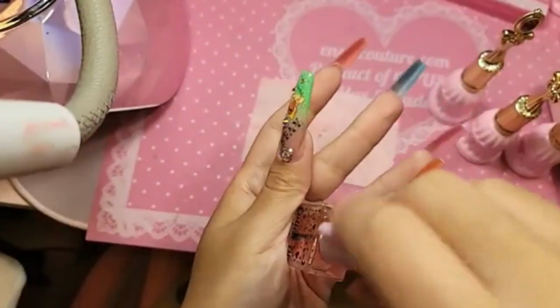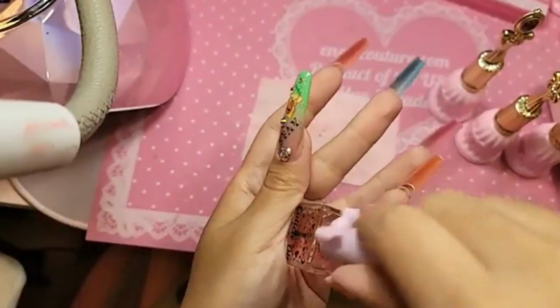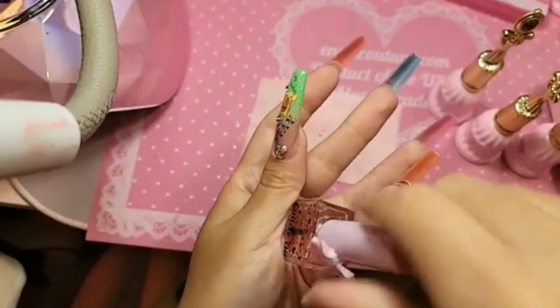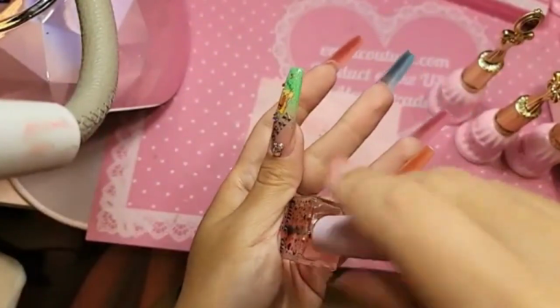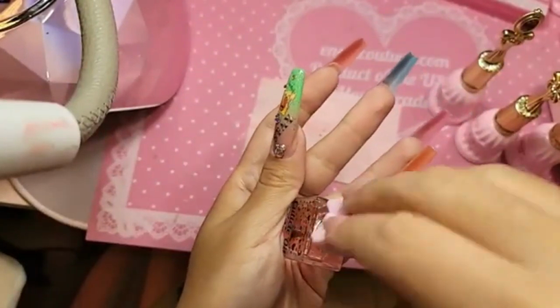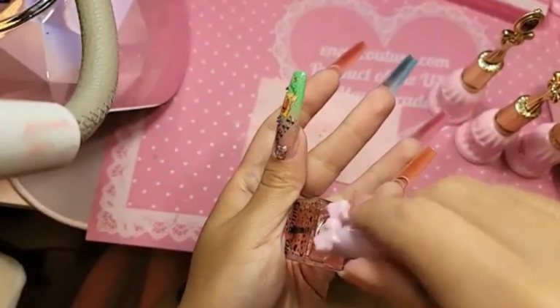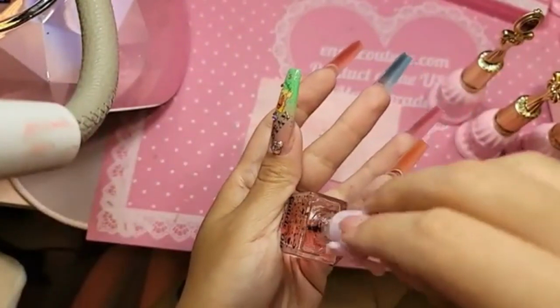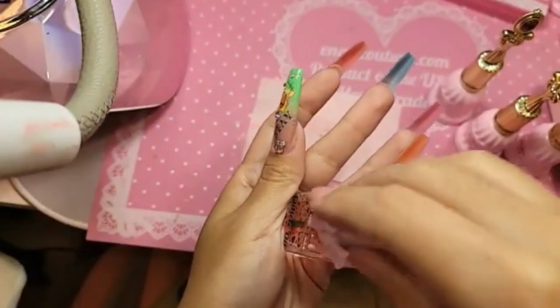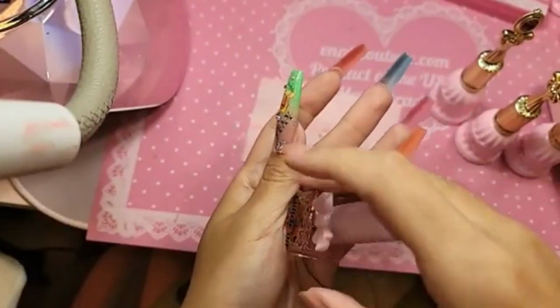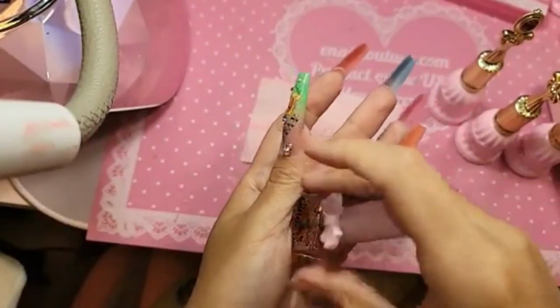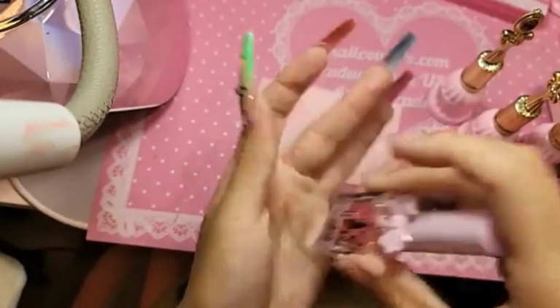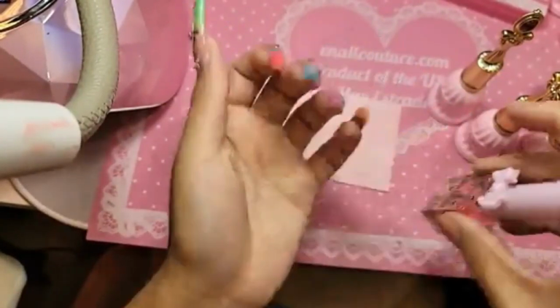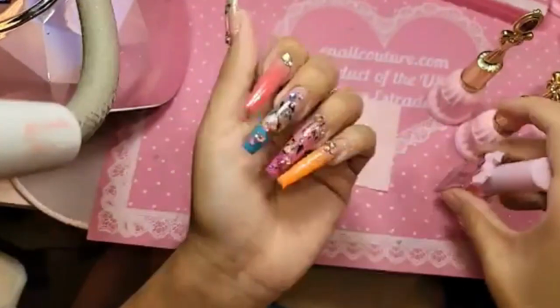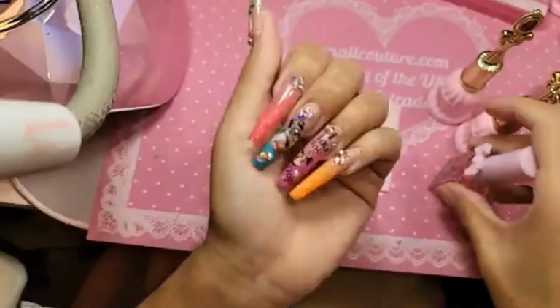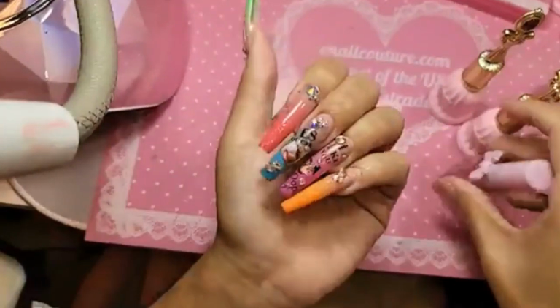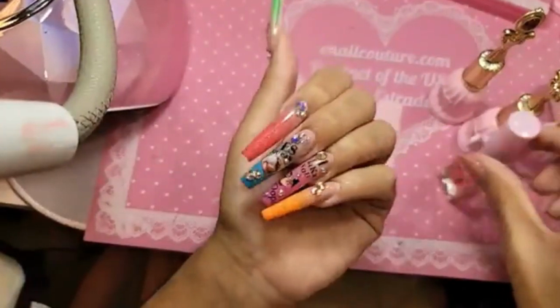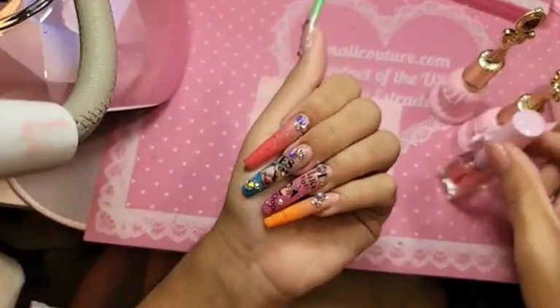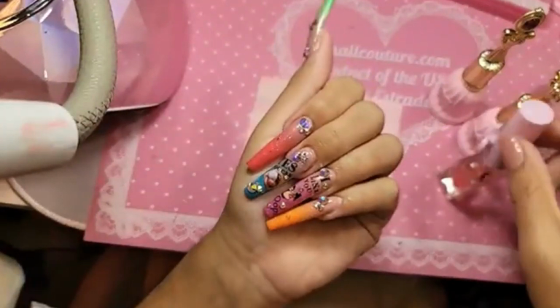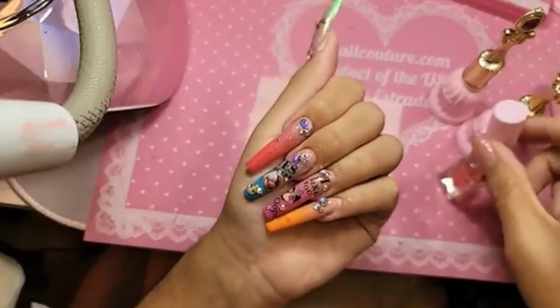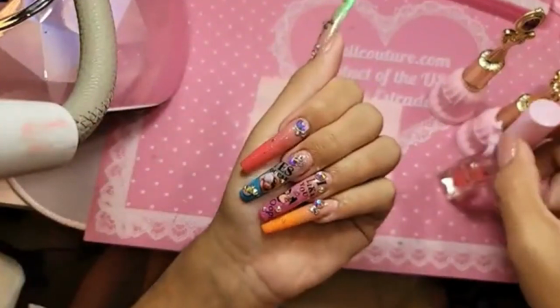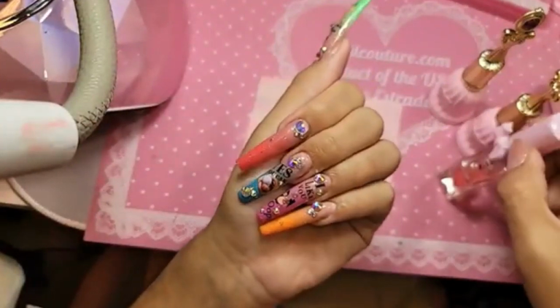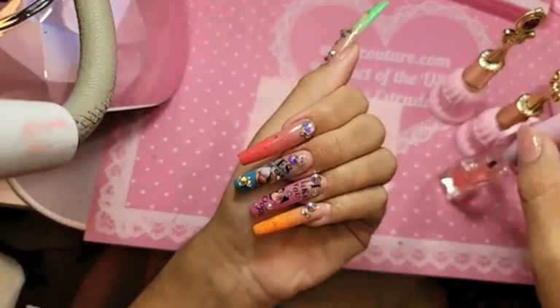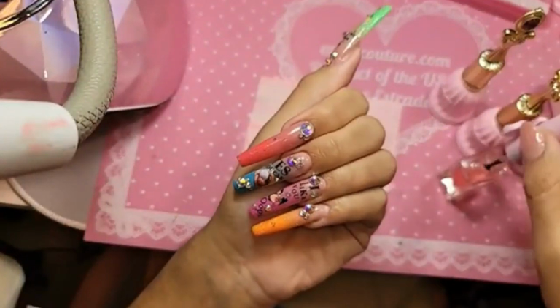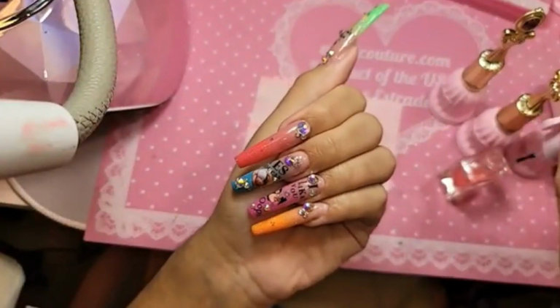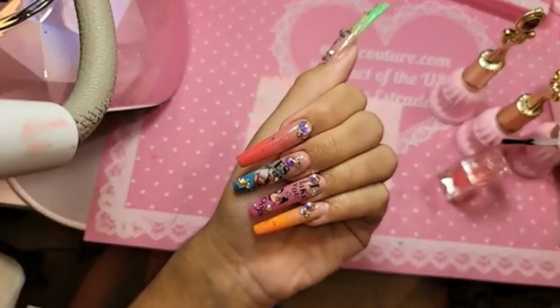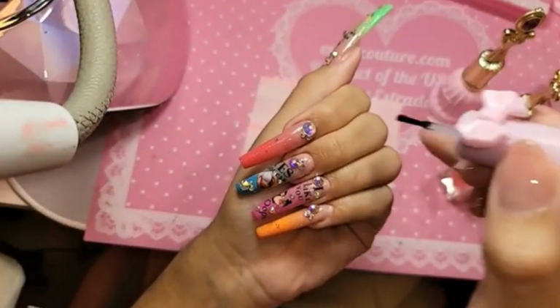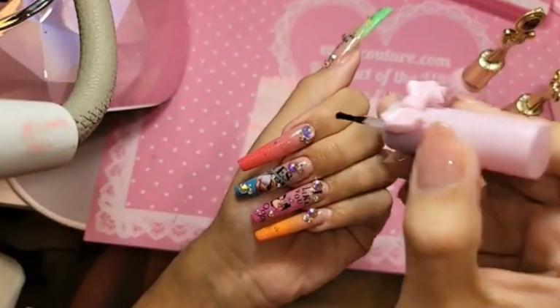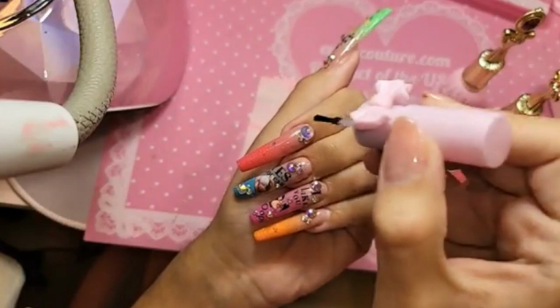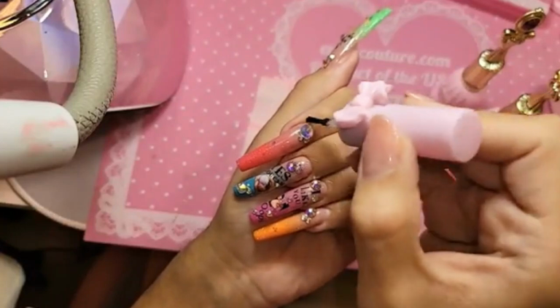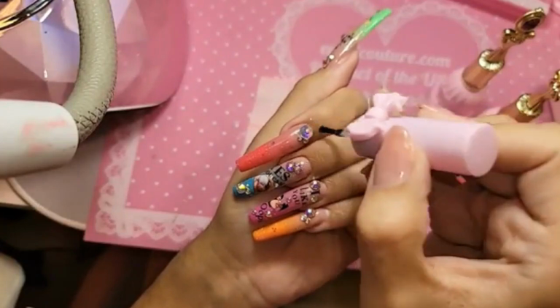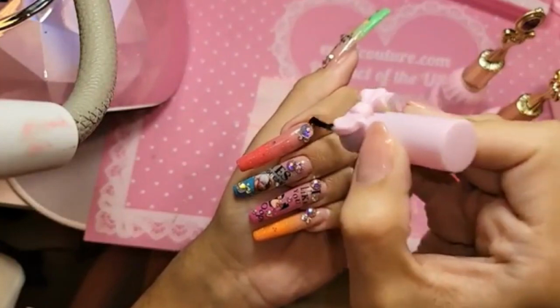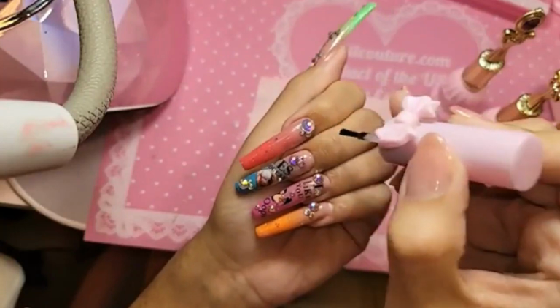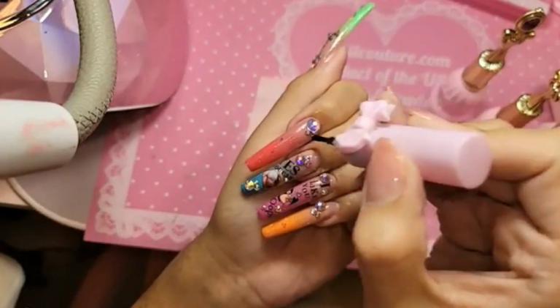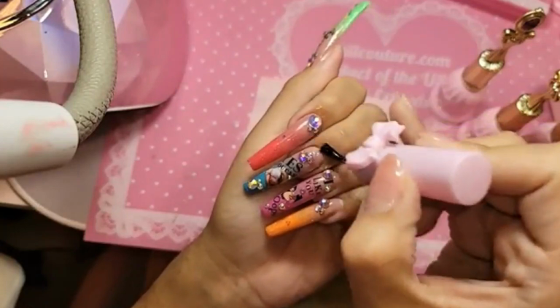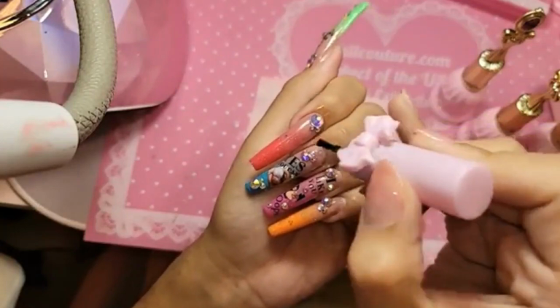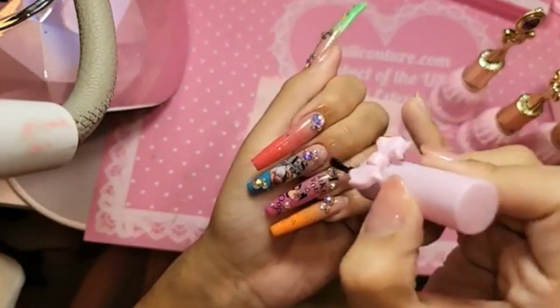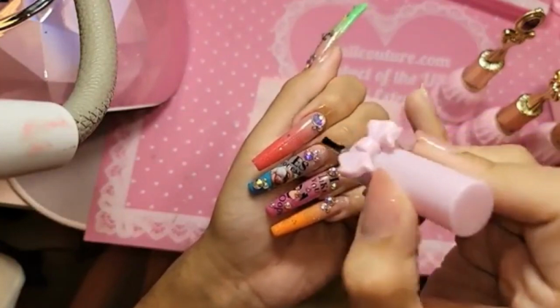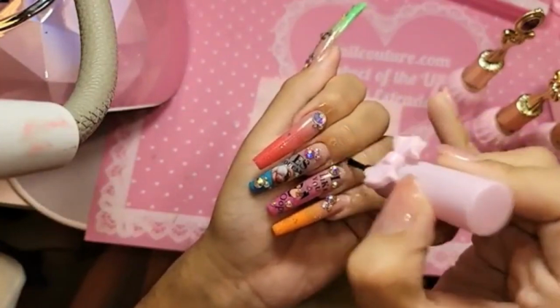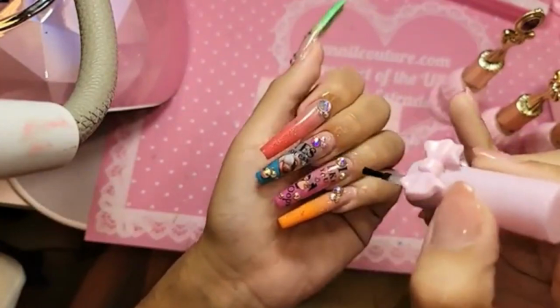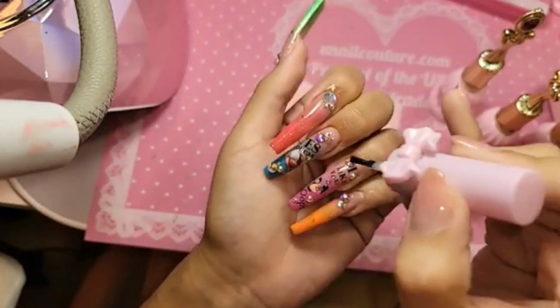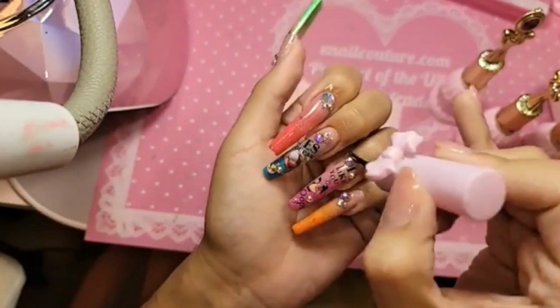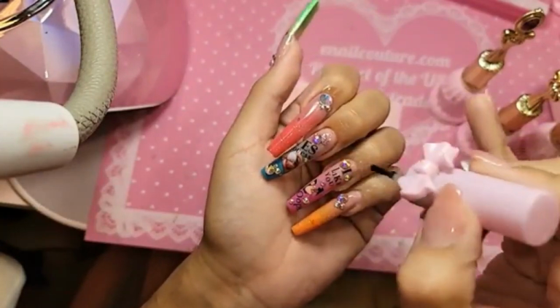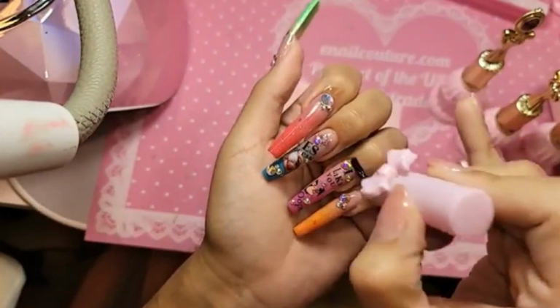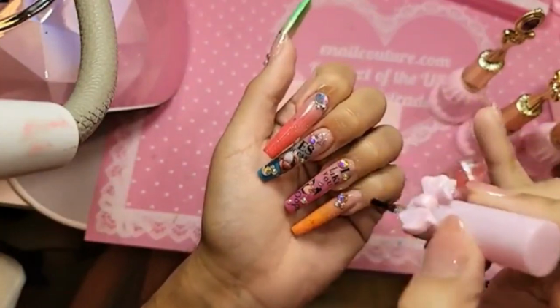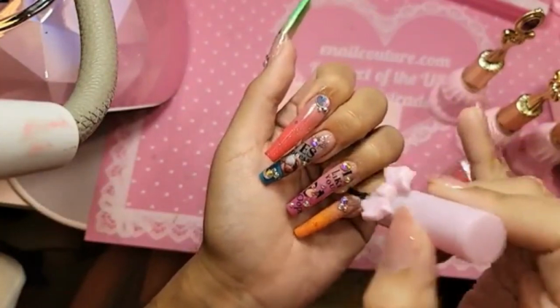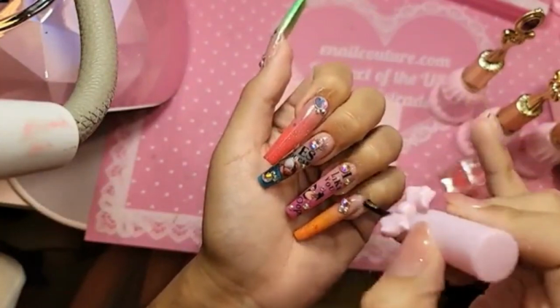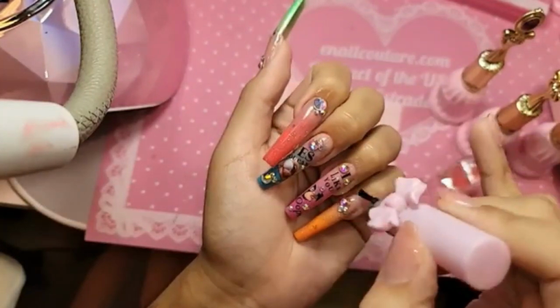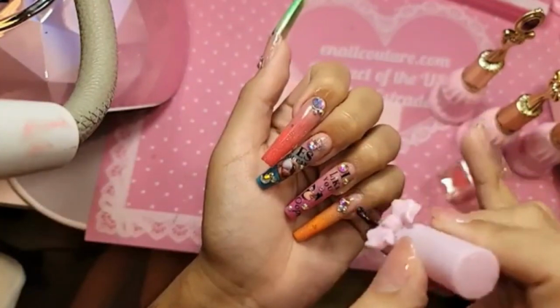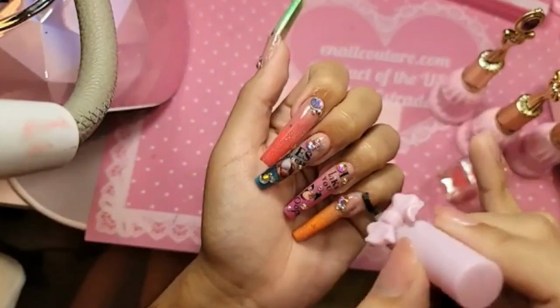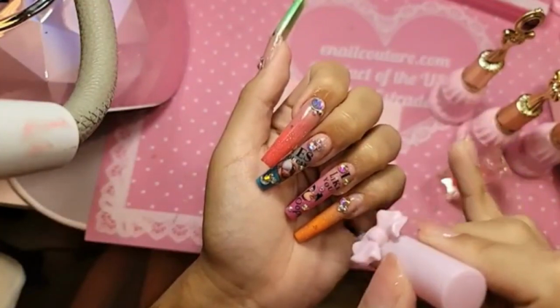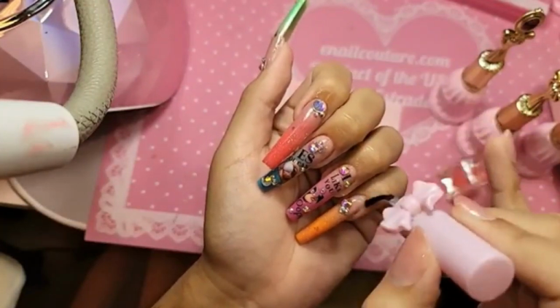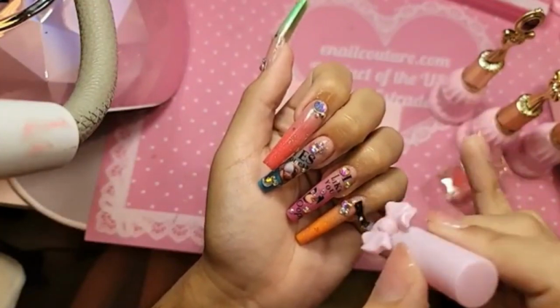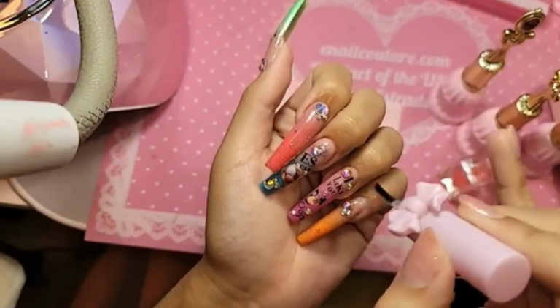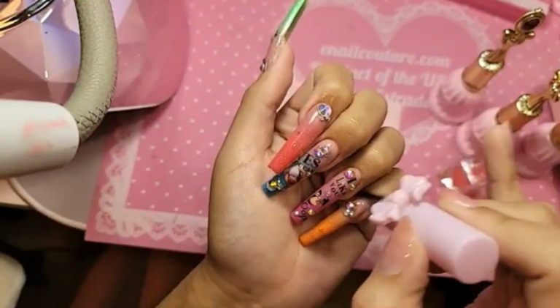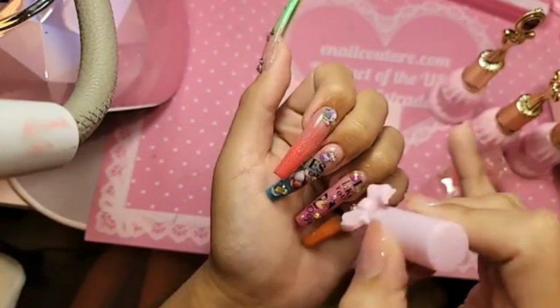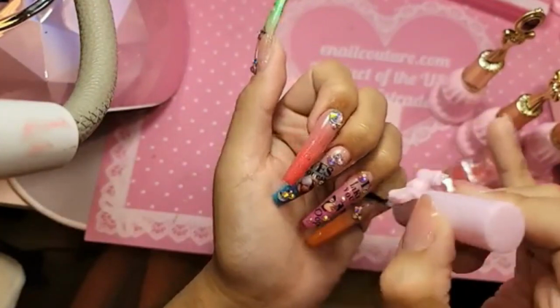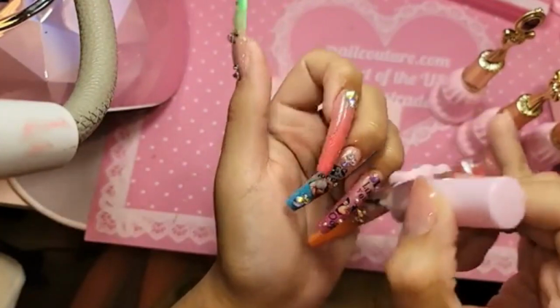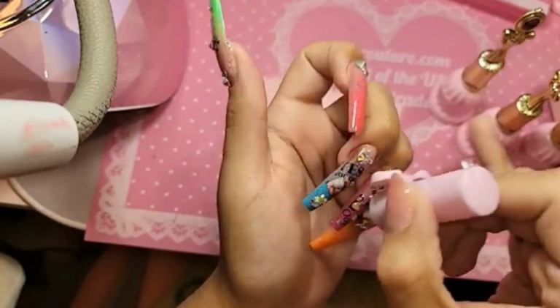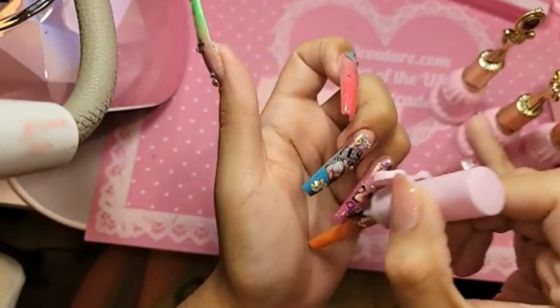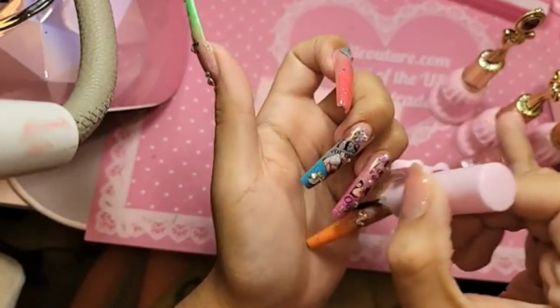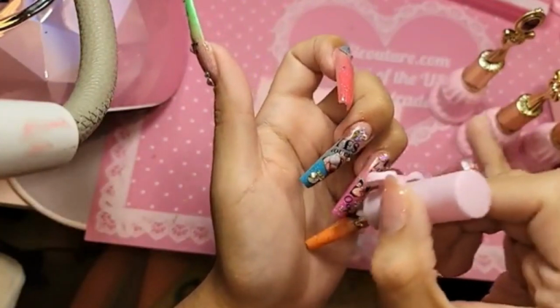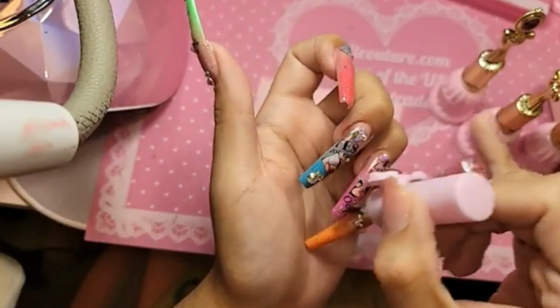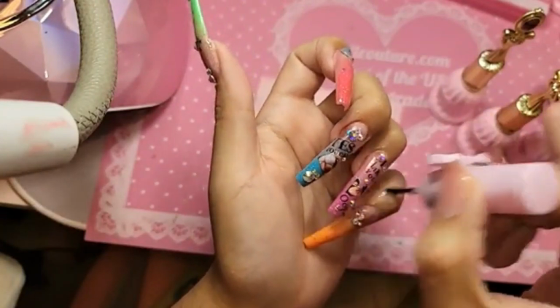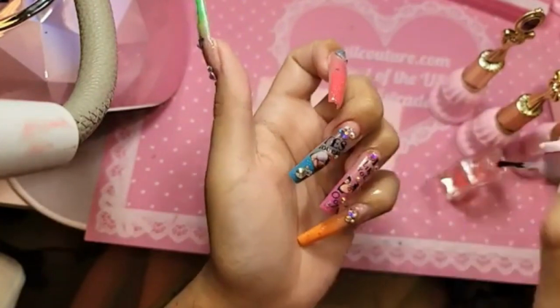So remember — after the hand comes out of the lamp, we wait 10 seconds and then we apply our cotton candy cuticle oil to let the nail finish the polymerization process.